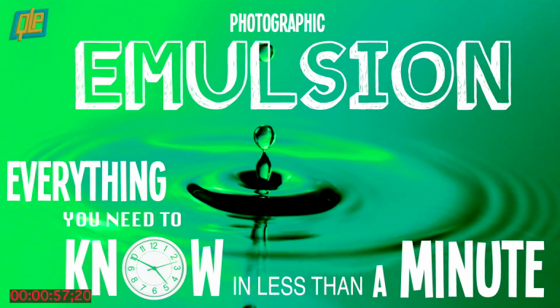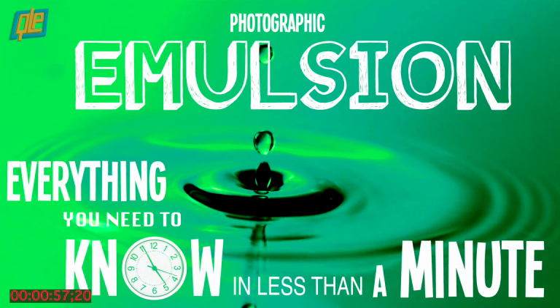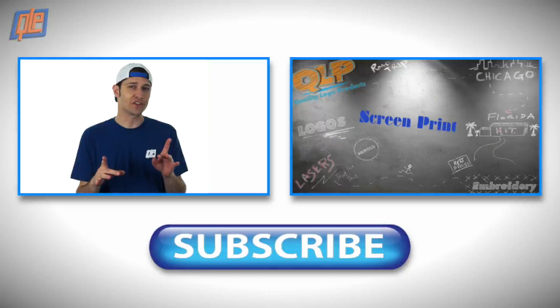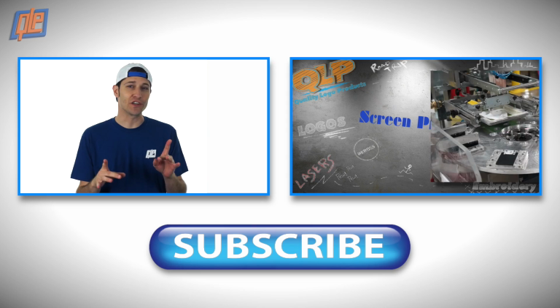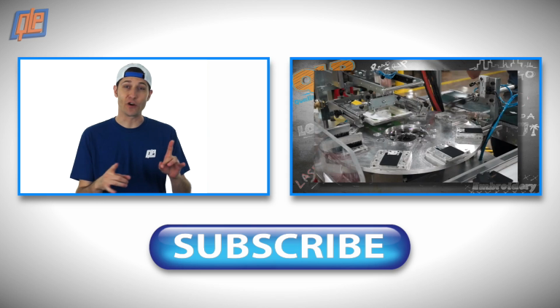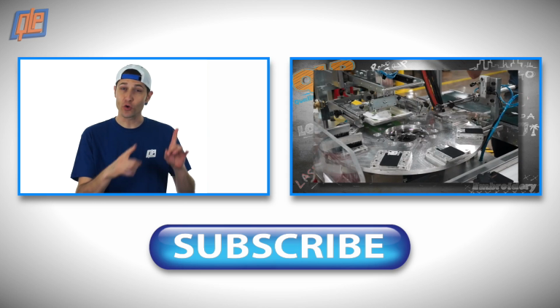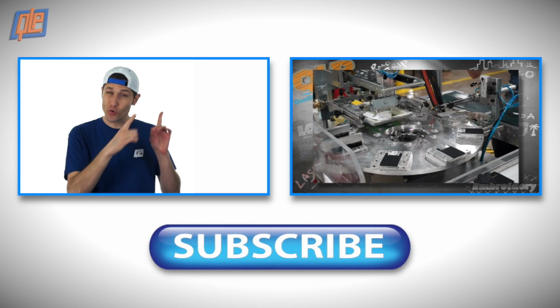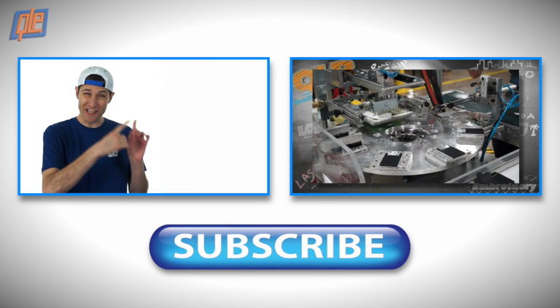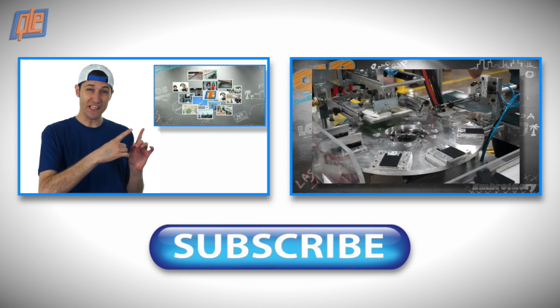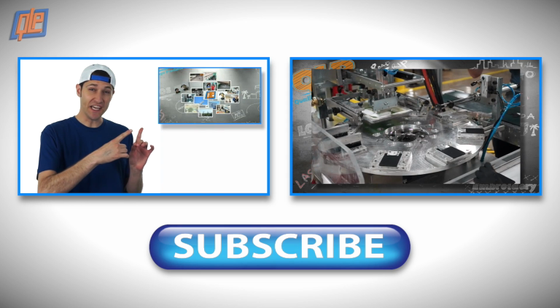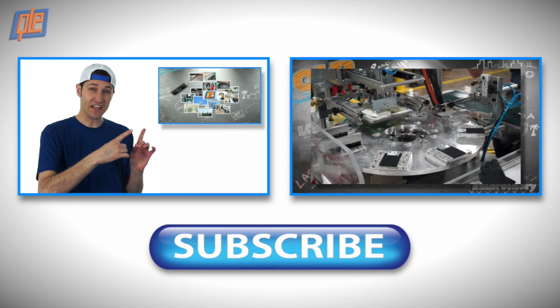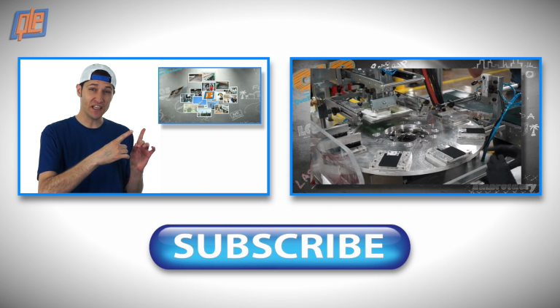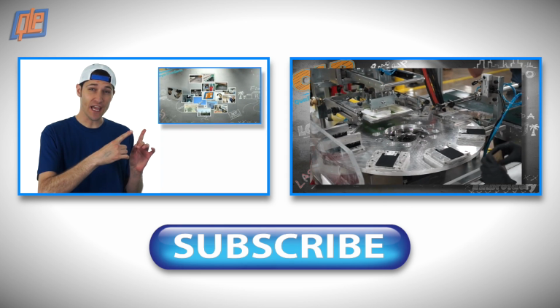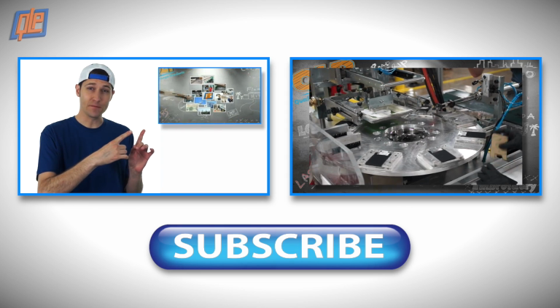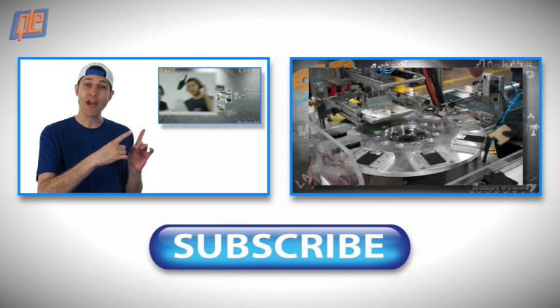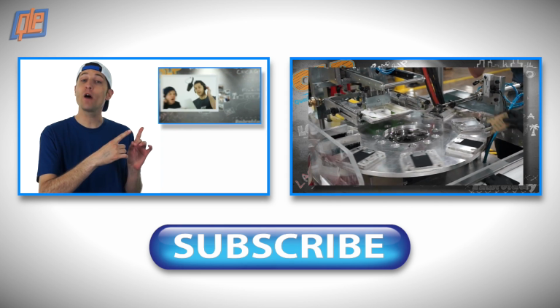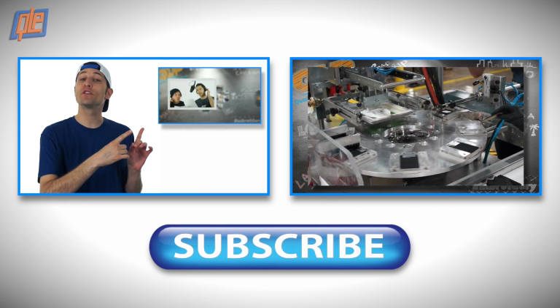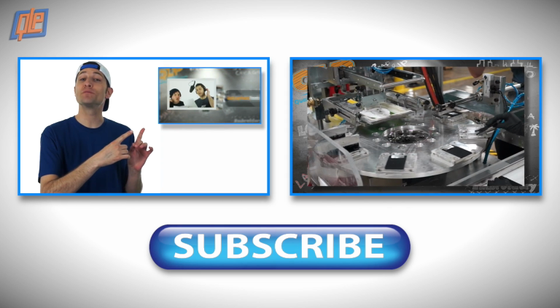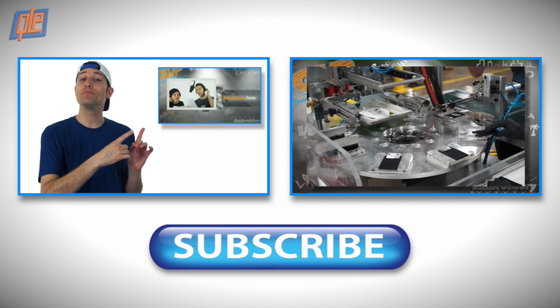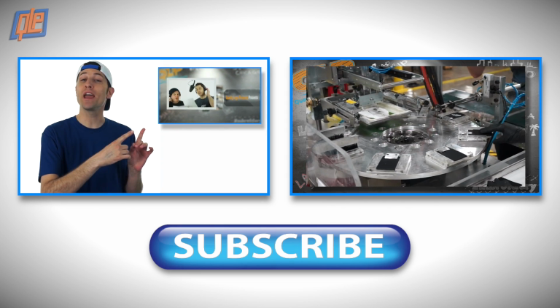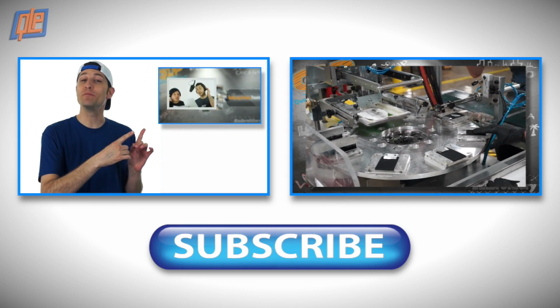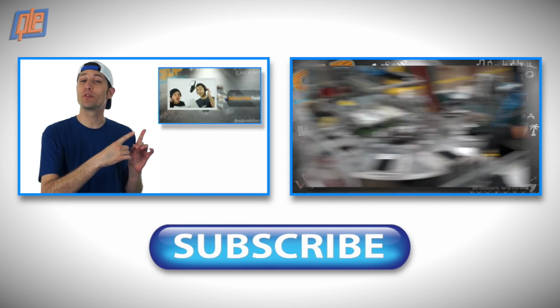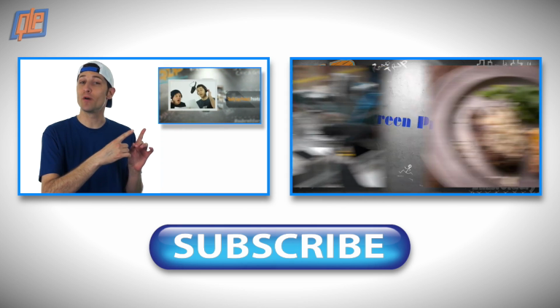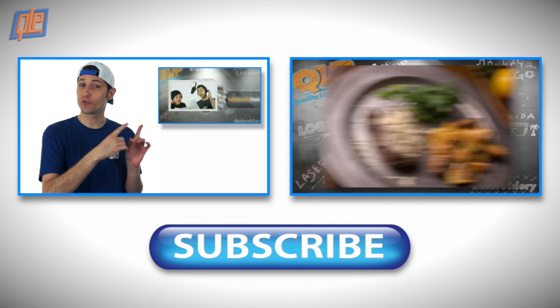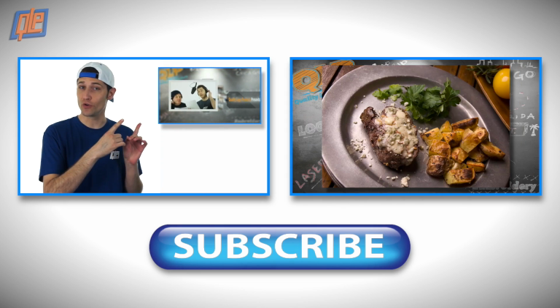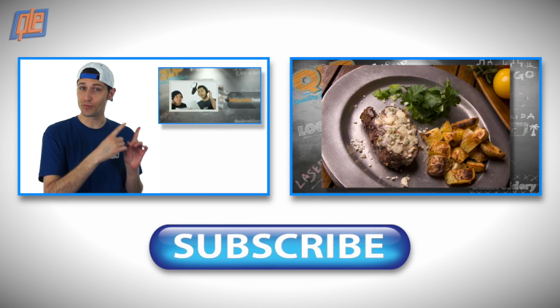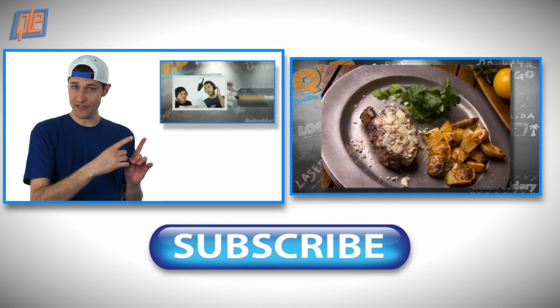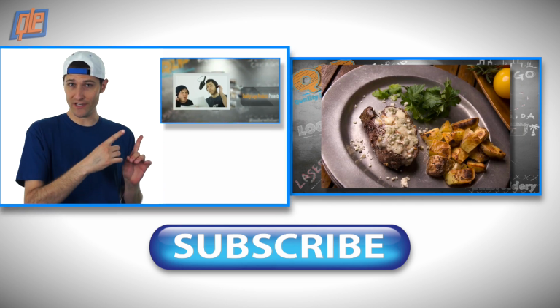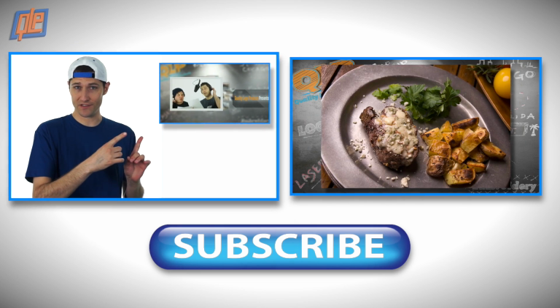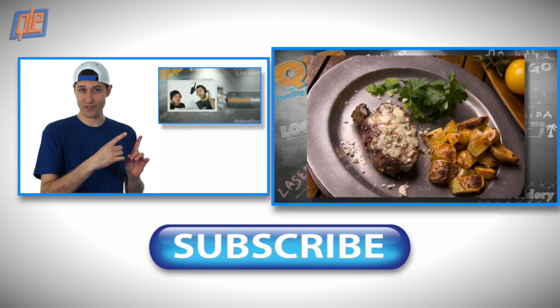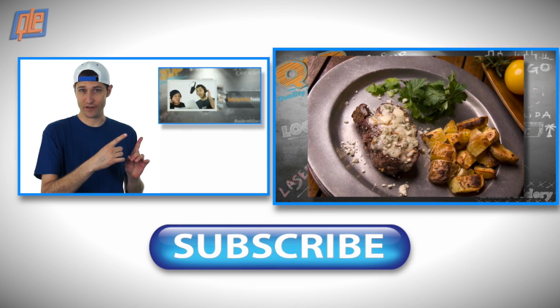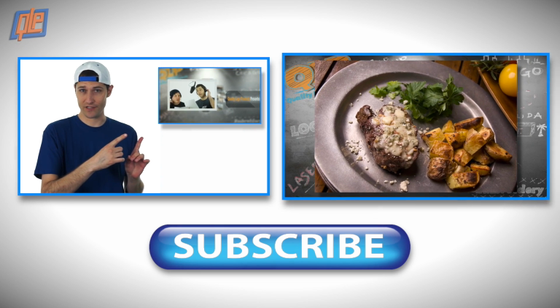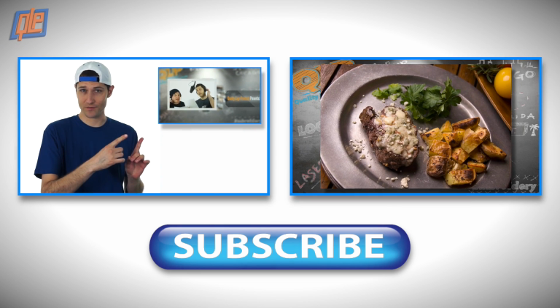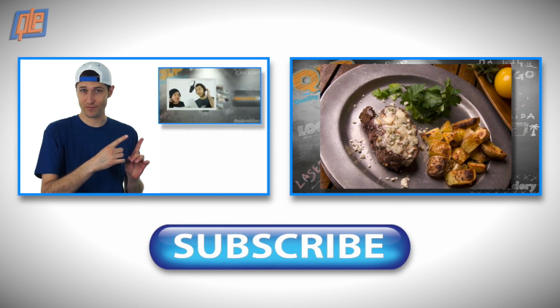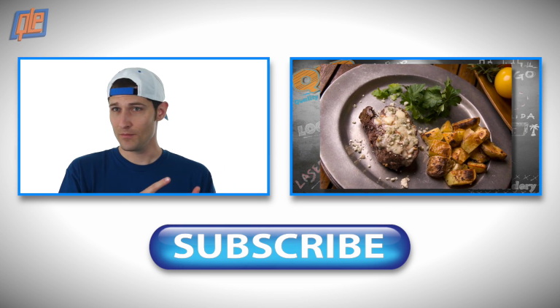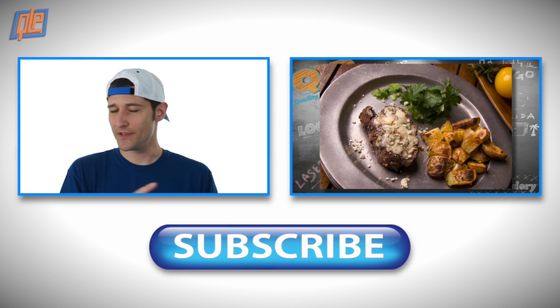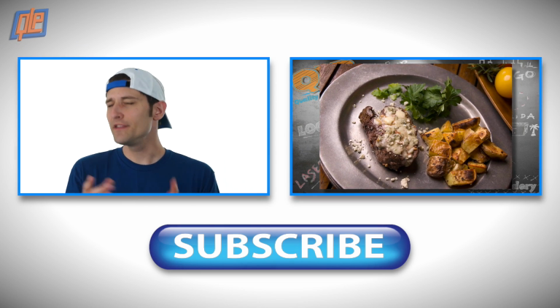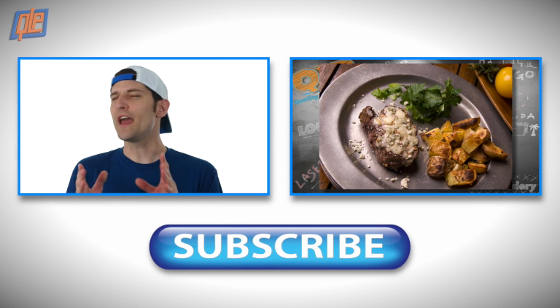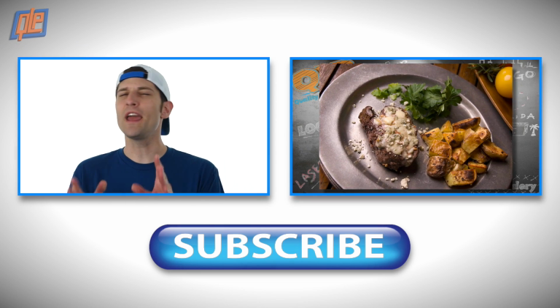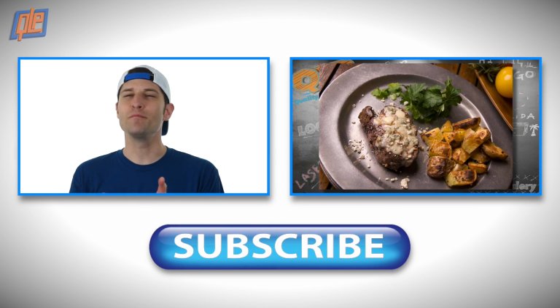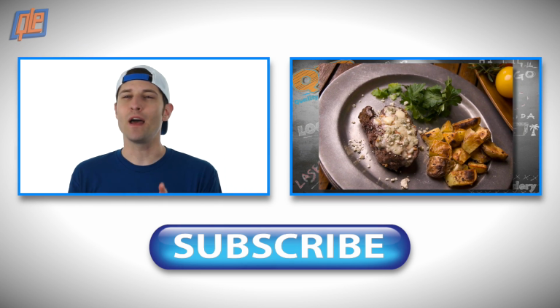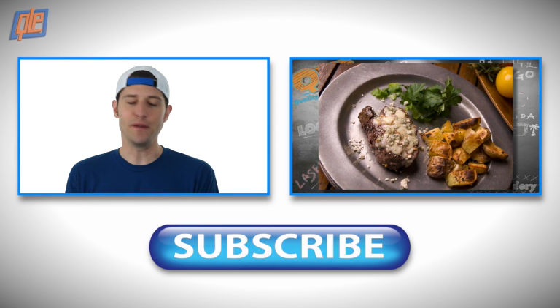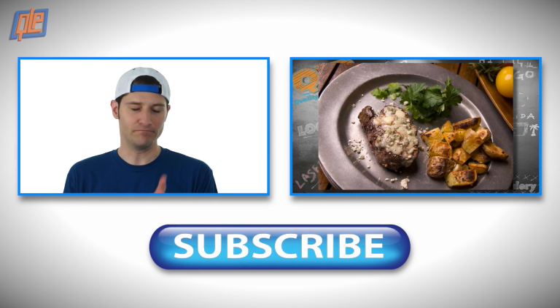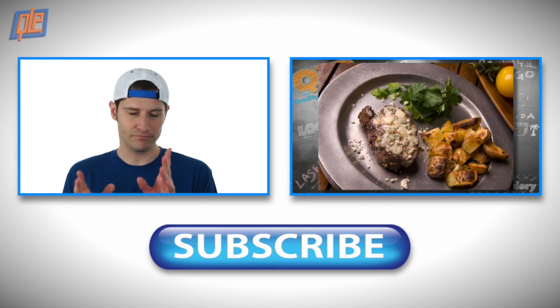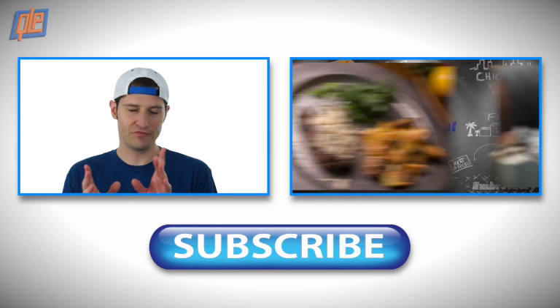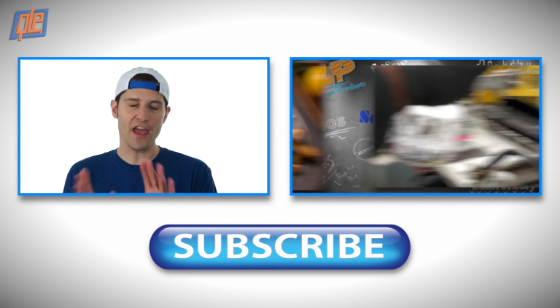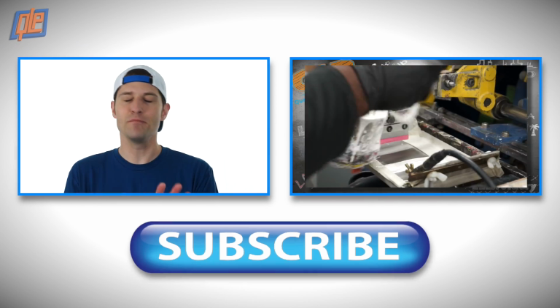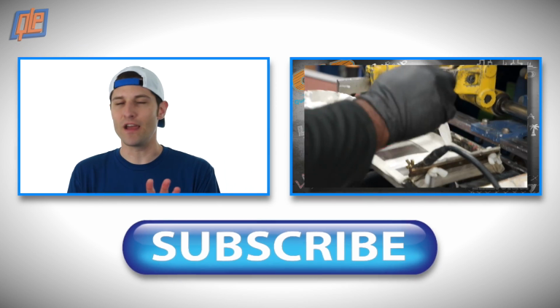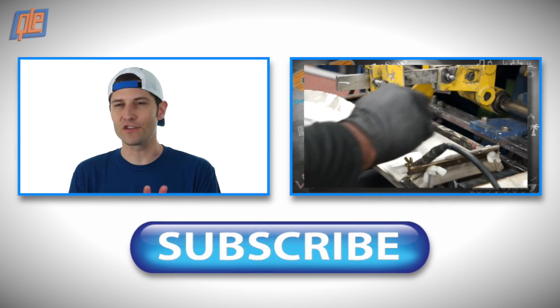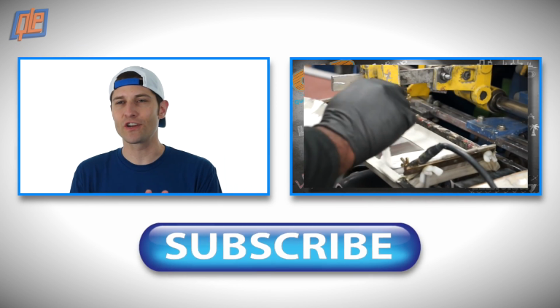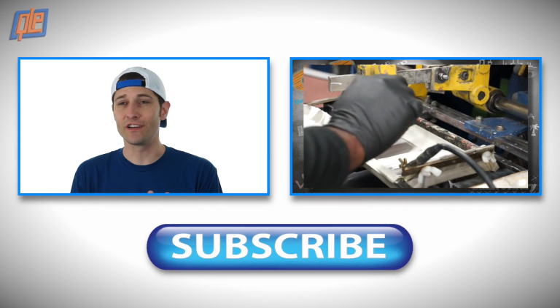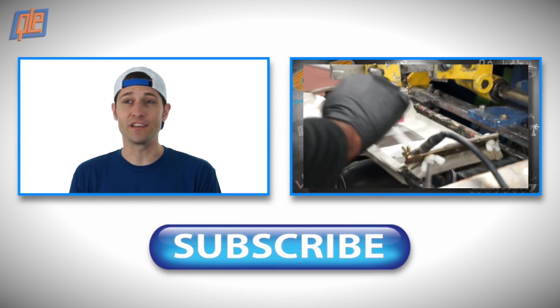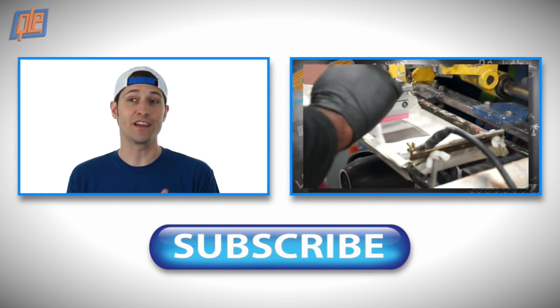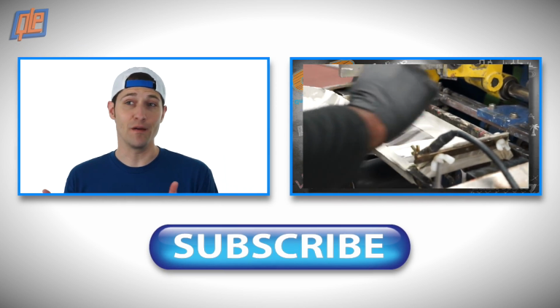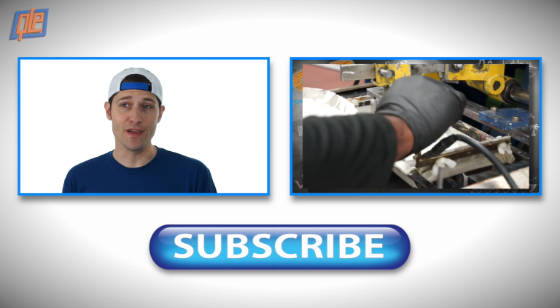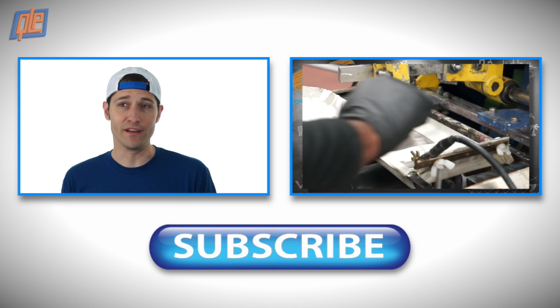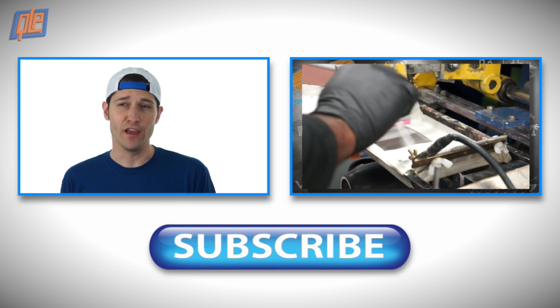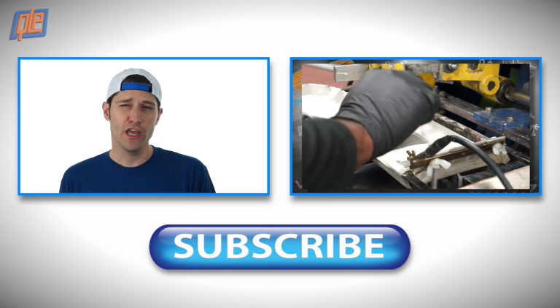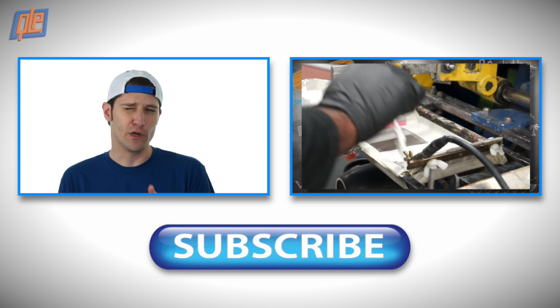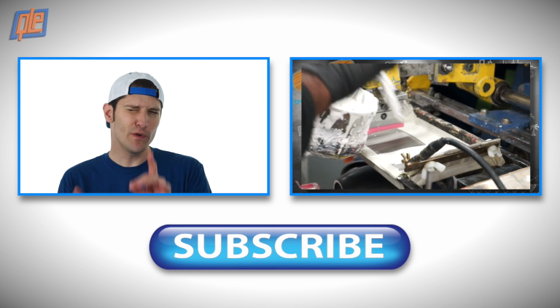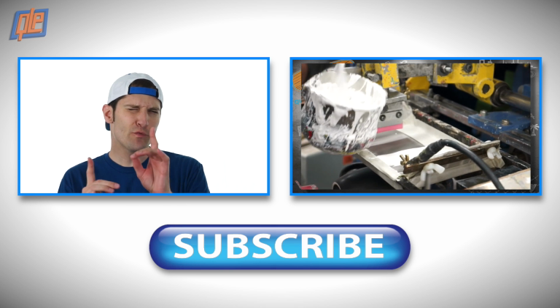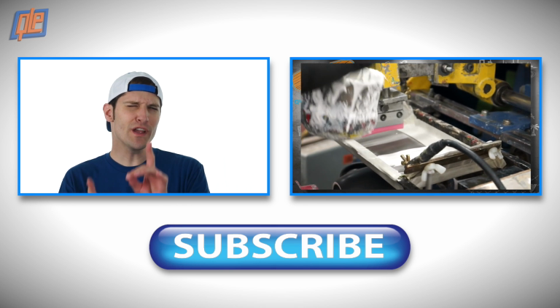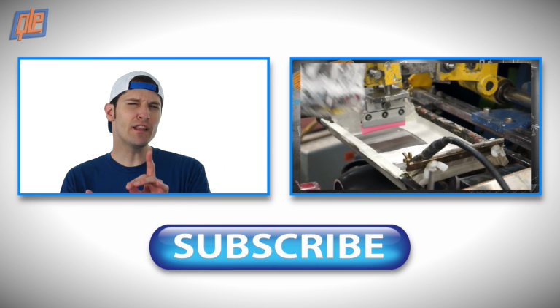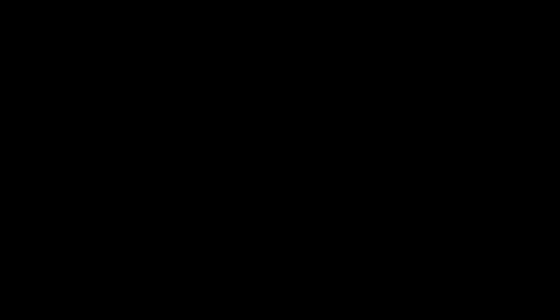If you'd like to check out more videos about screen printing, click over here. And as always, don't forget to subscribe. Thanks for watching.